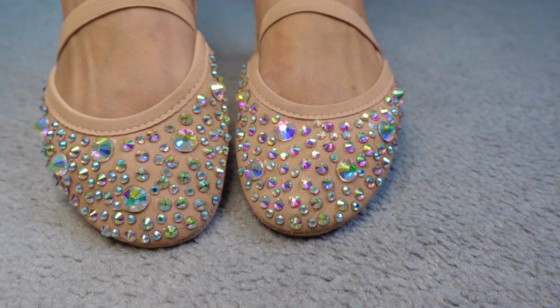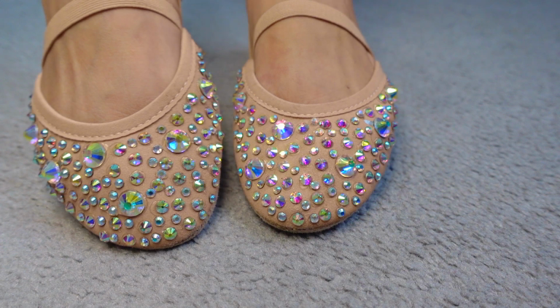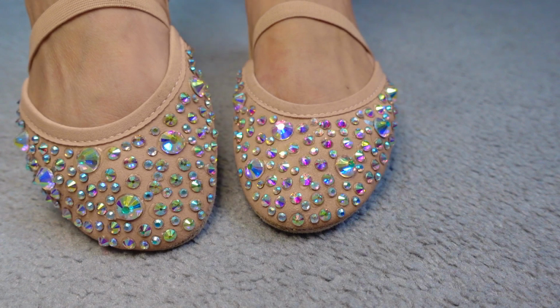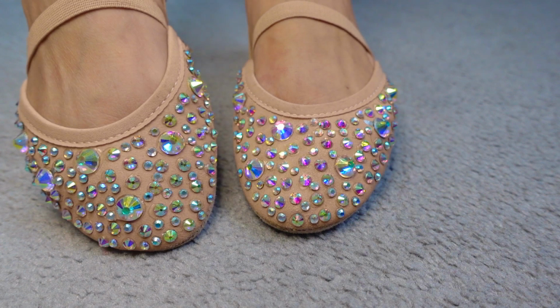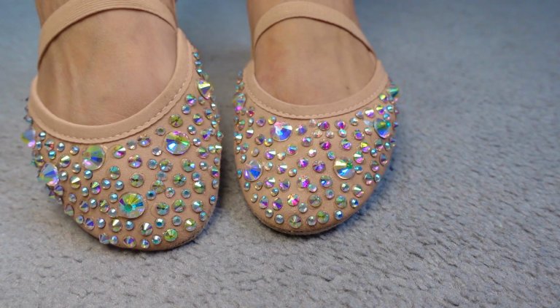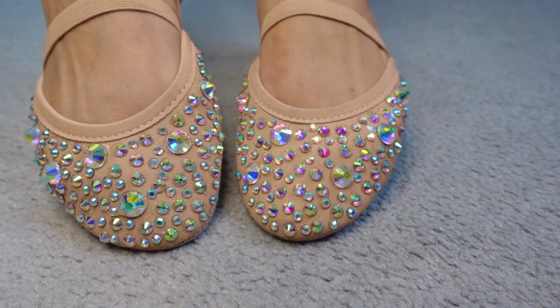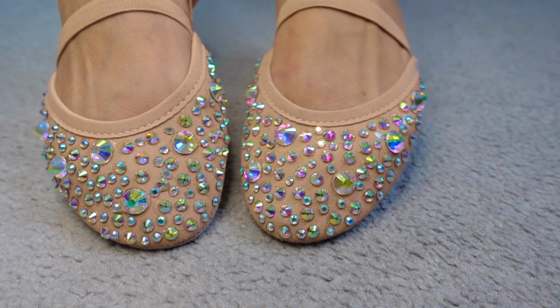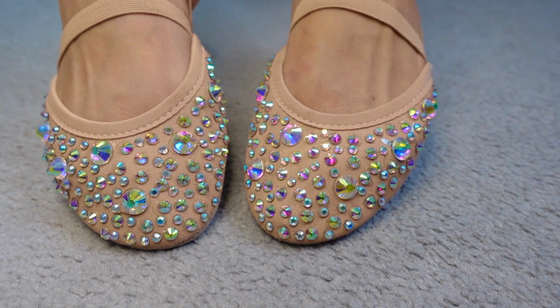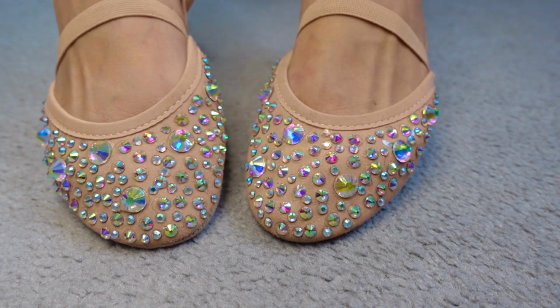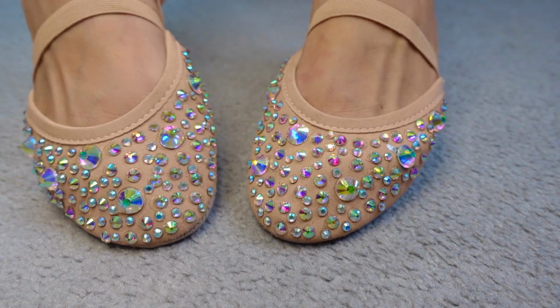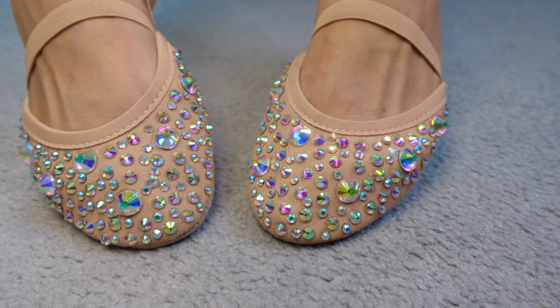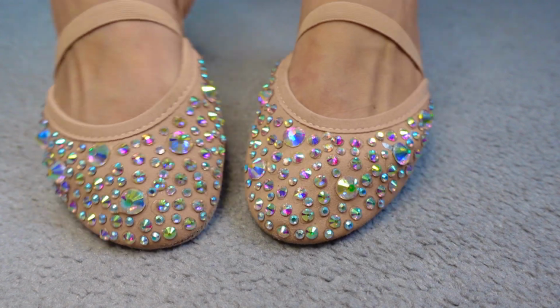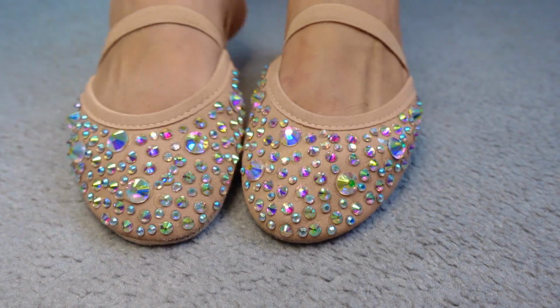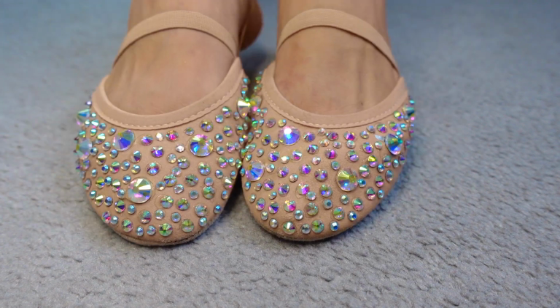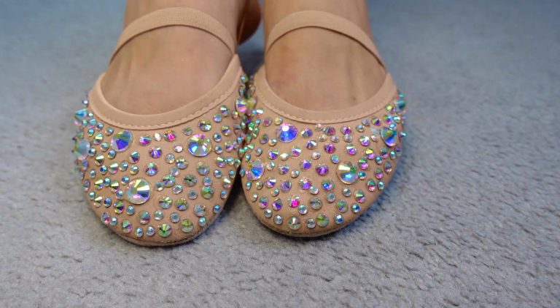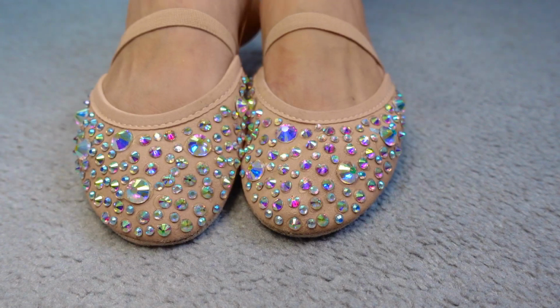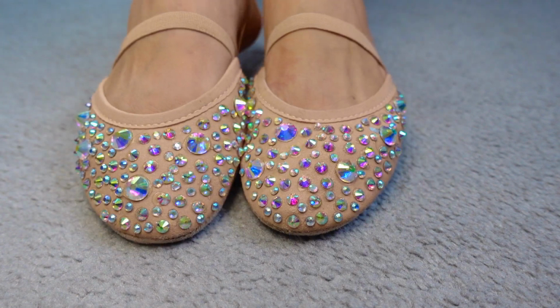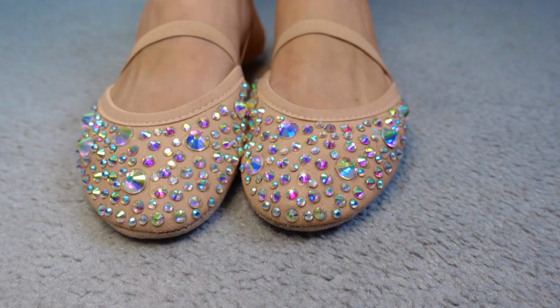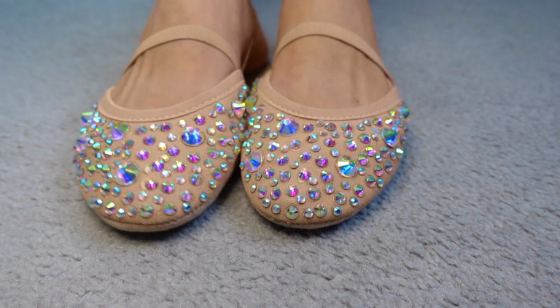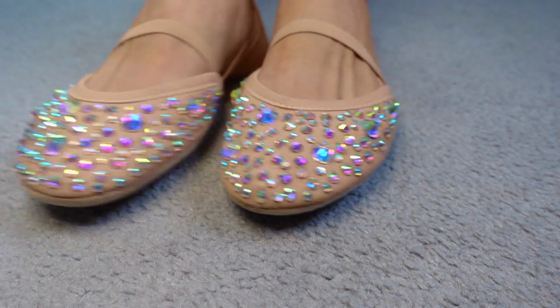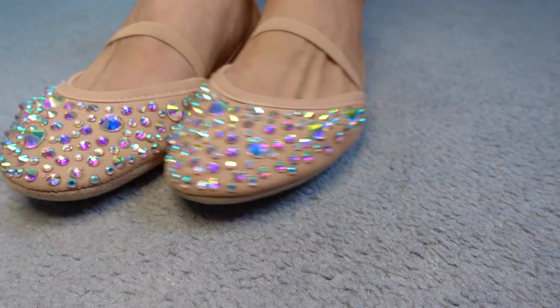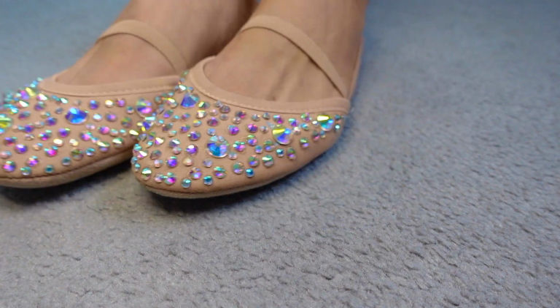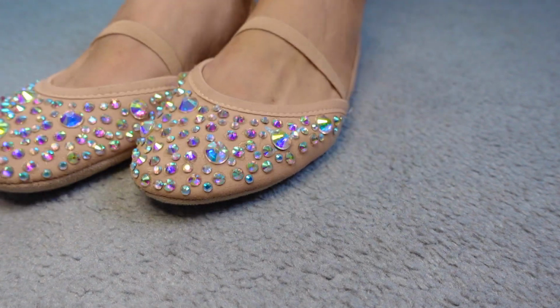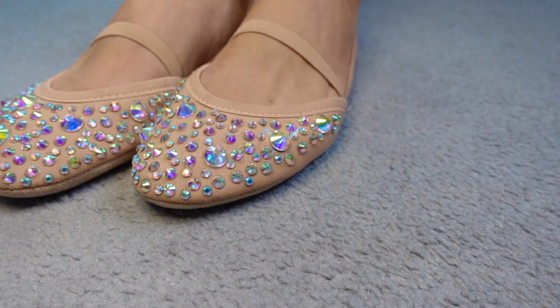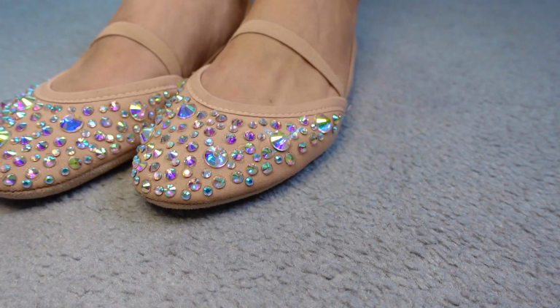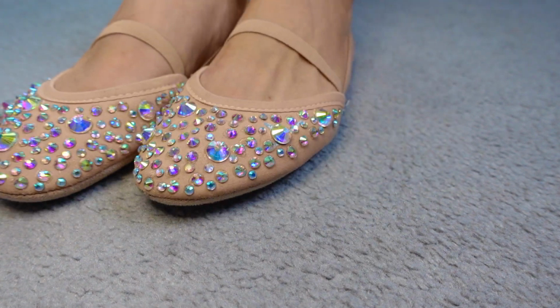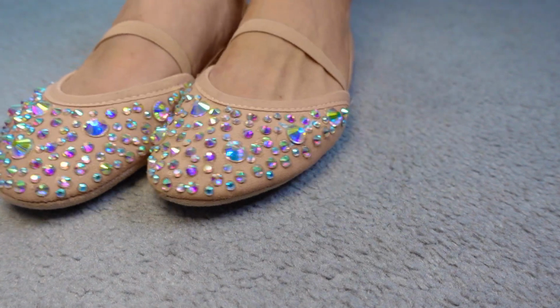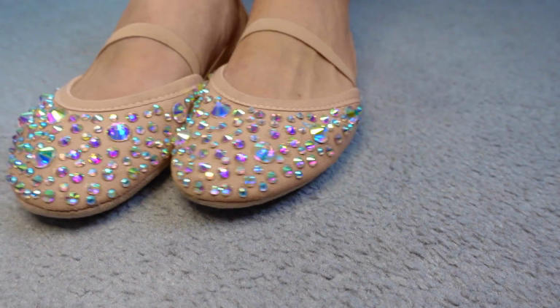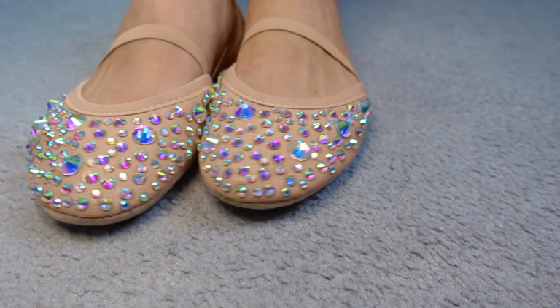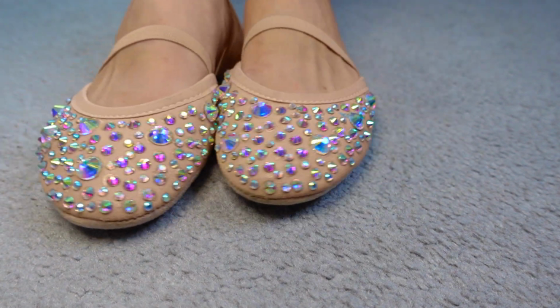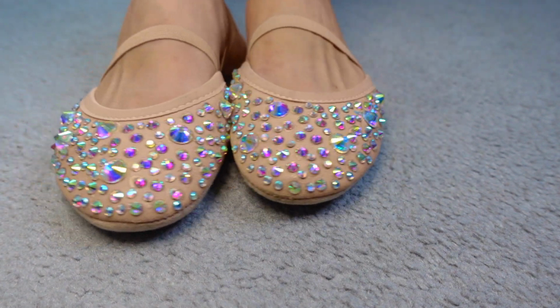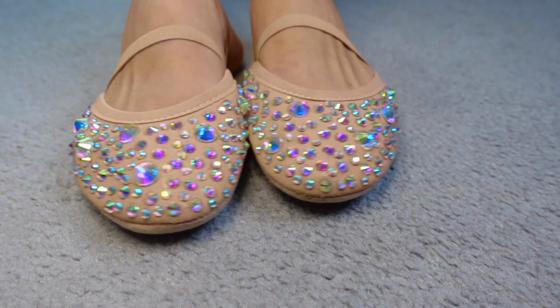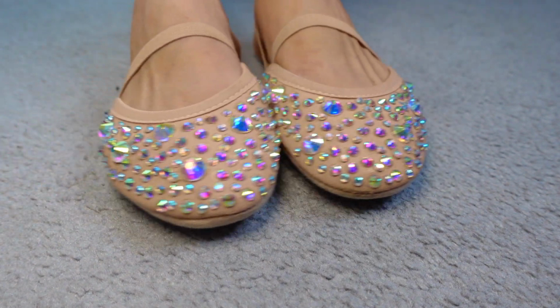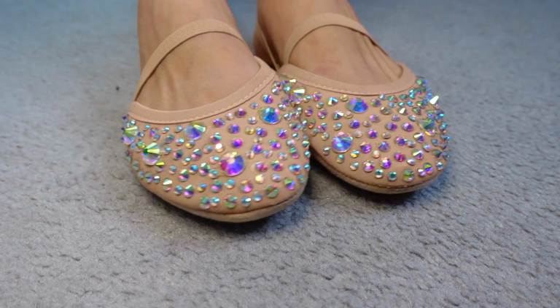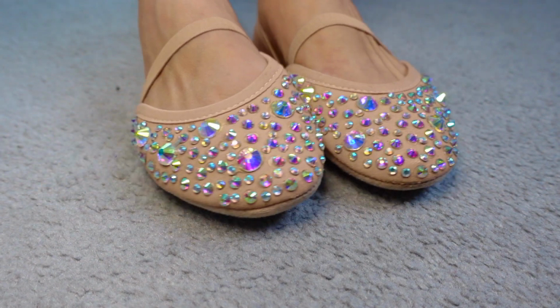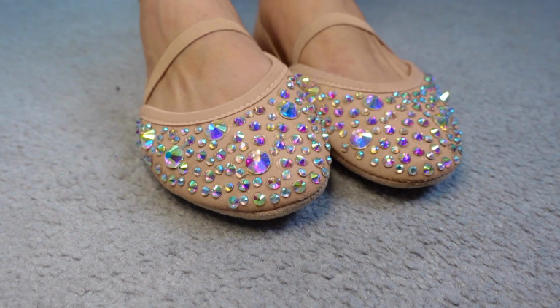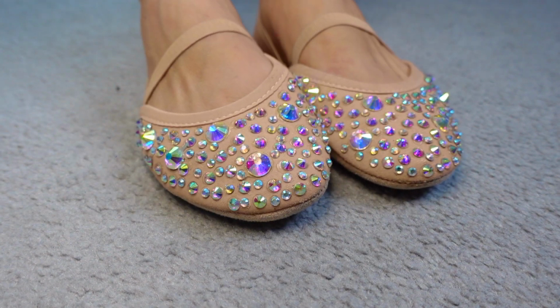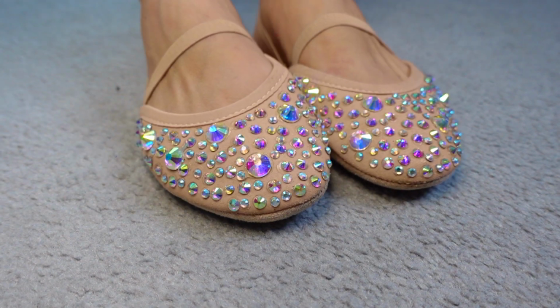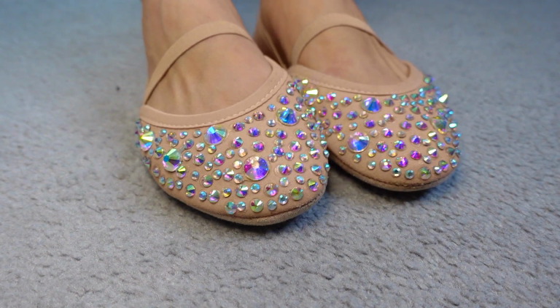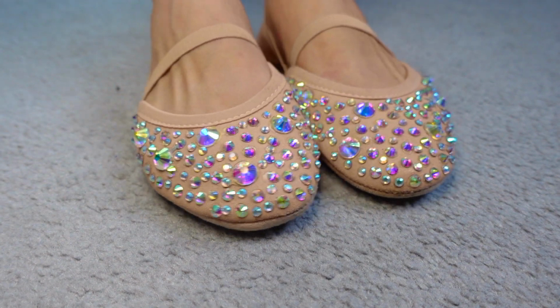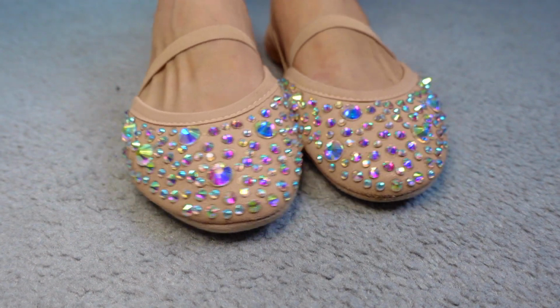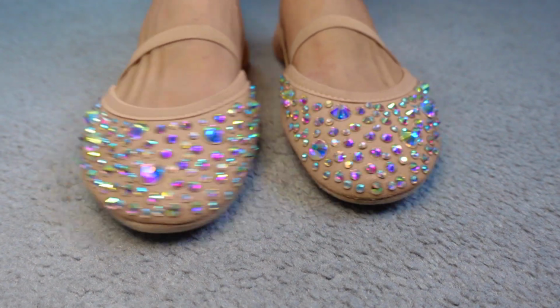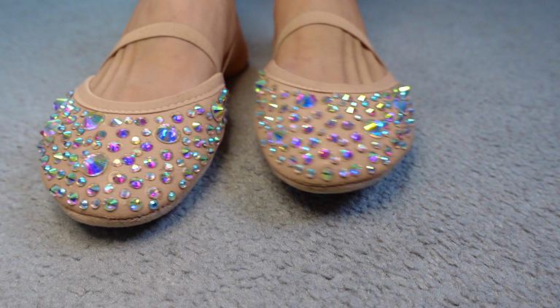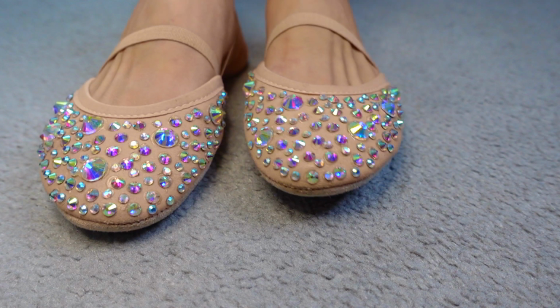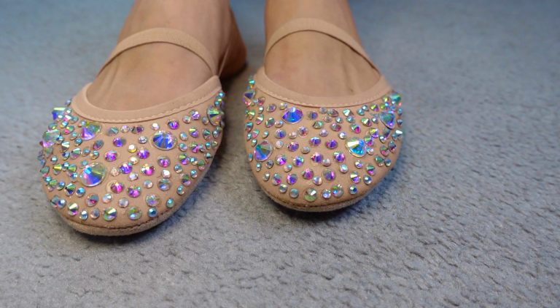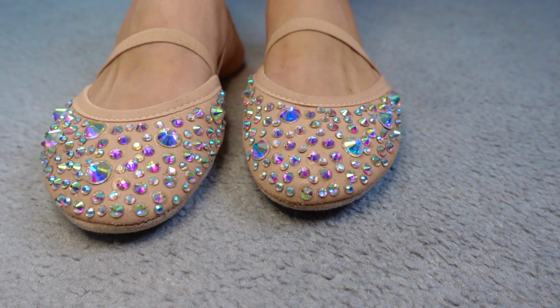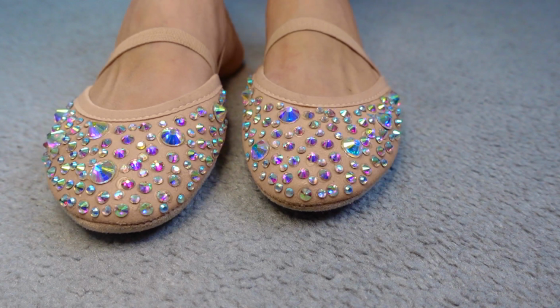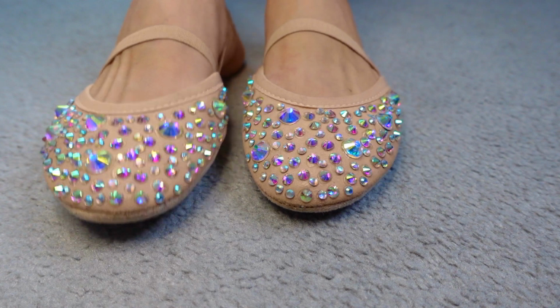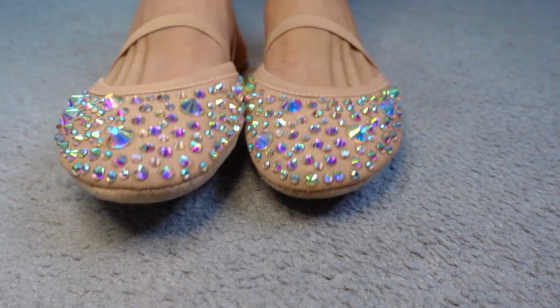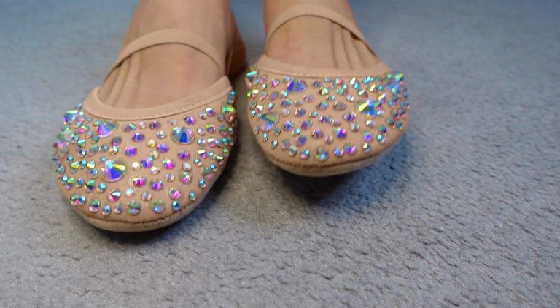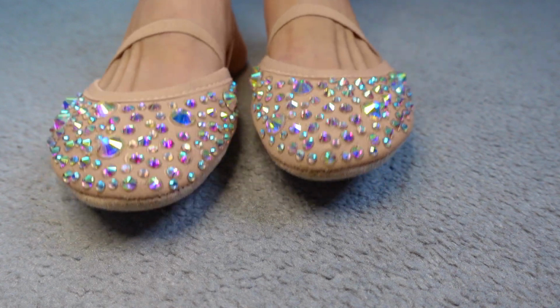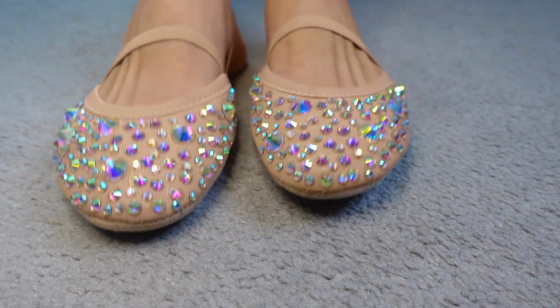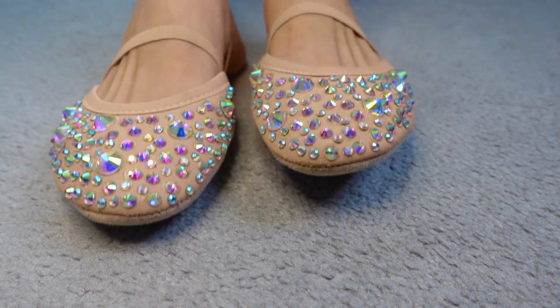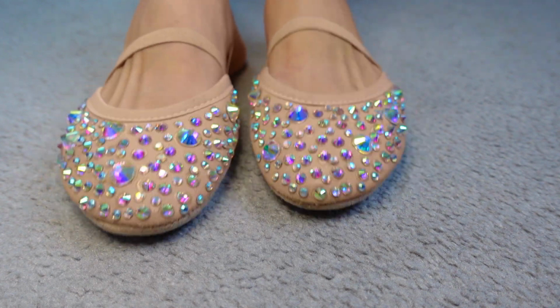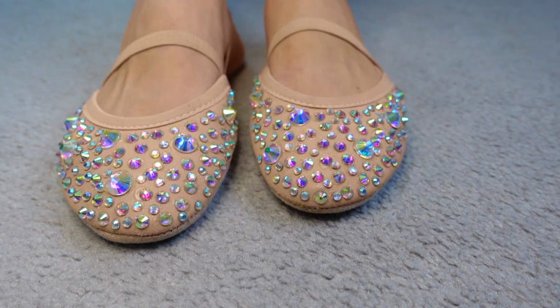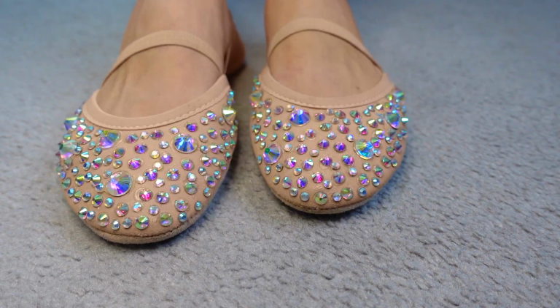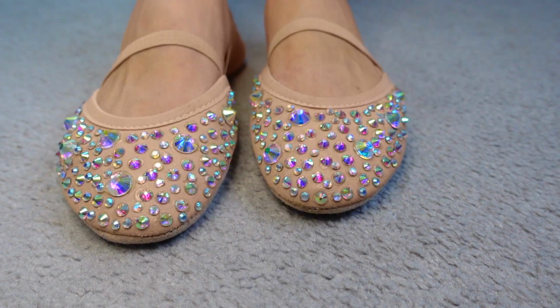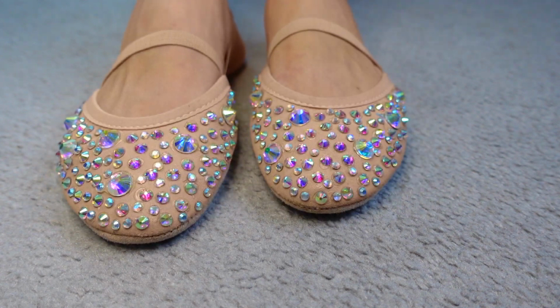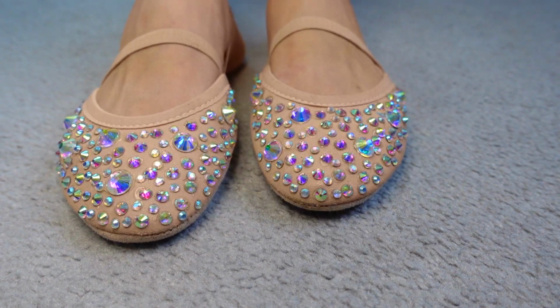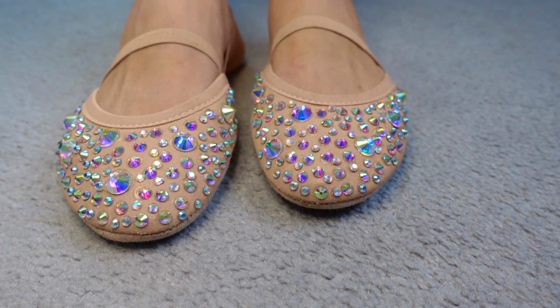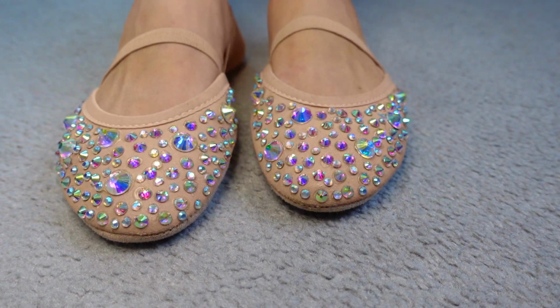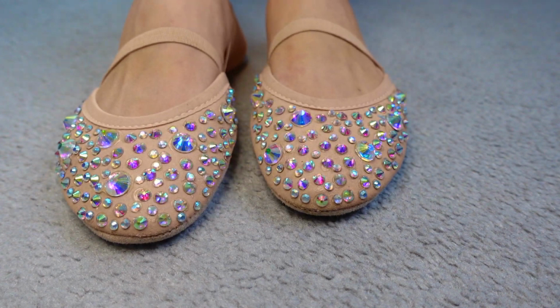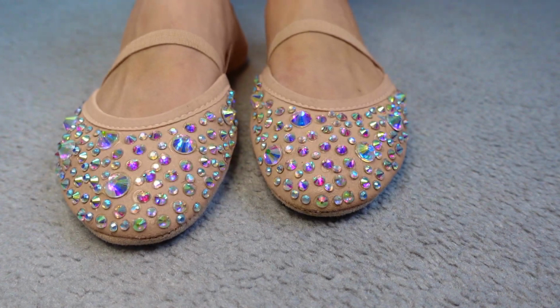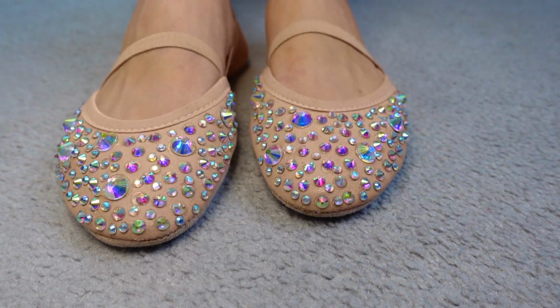Hi guys, welcome back to the channel. Today I will be showing you how to rhinestone, and I will be rhinestoning these cute little performing shoes I got.